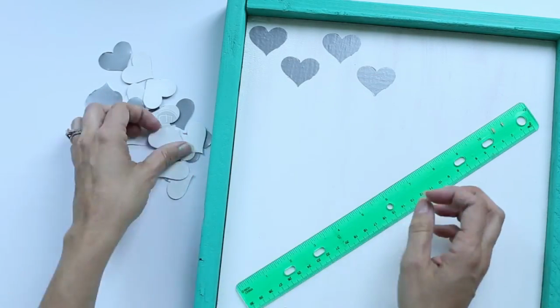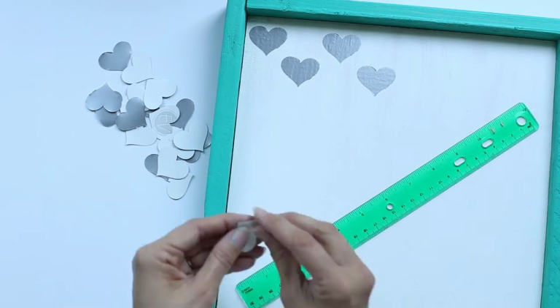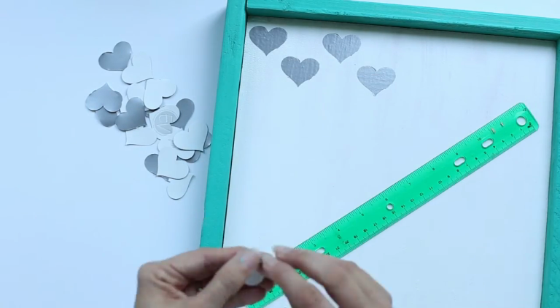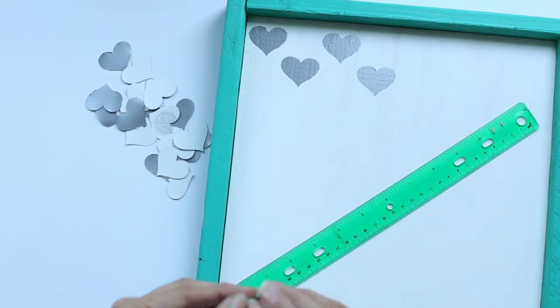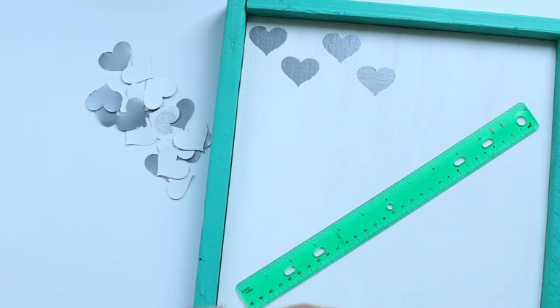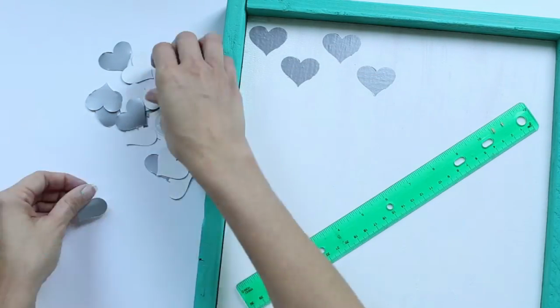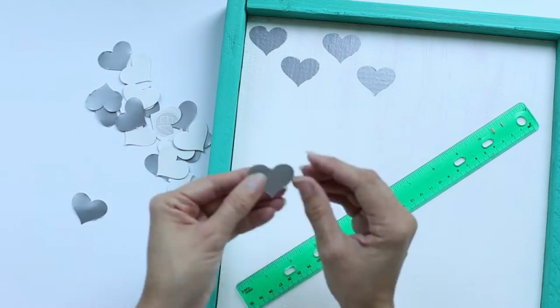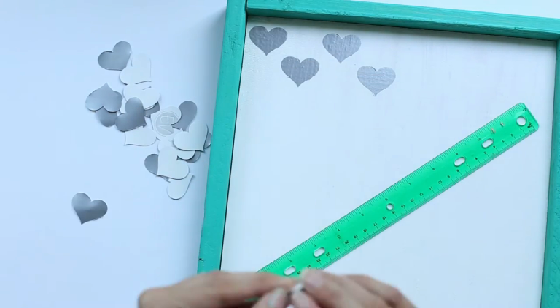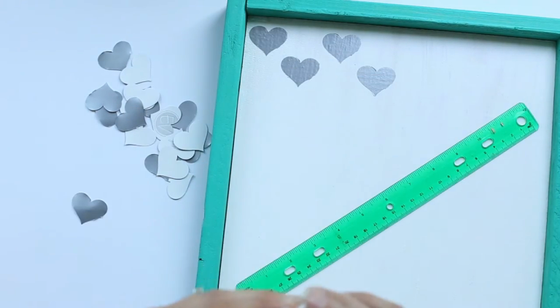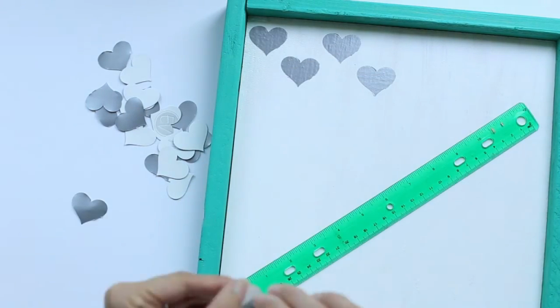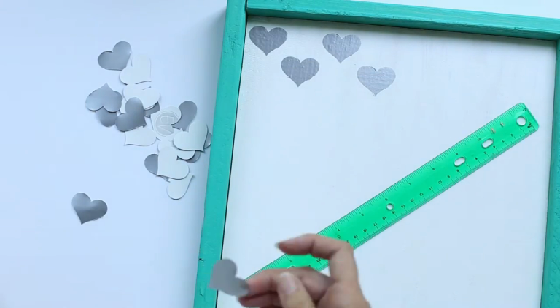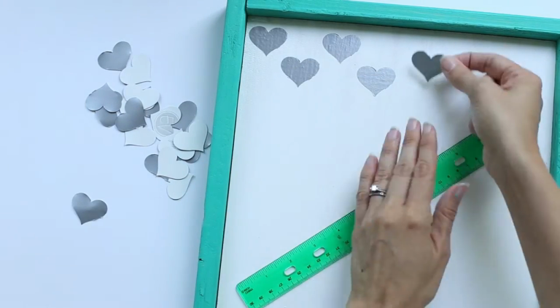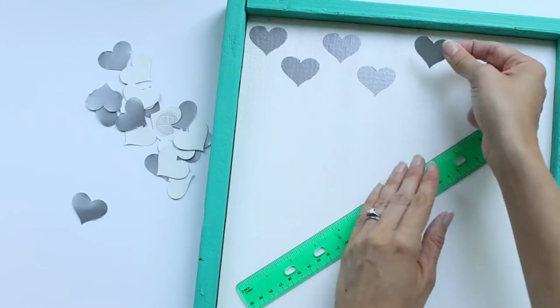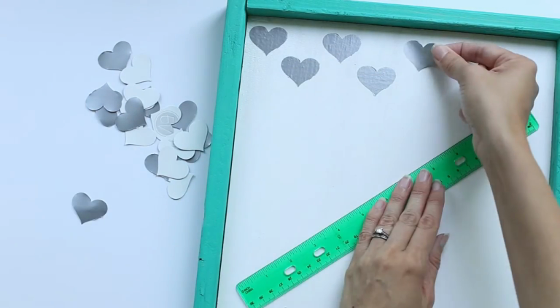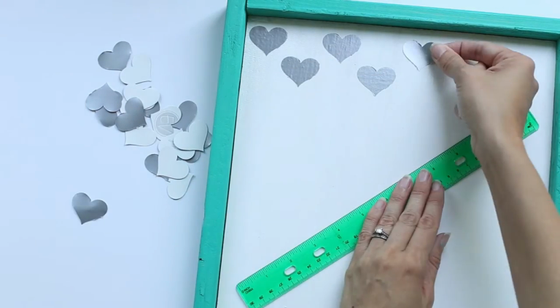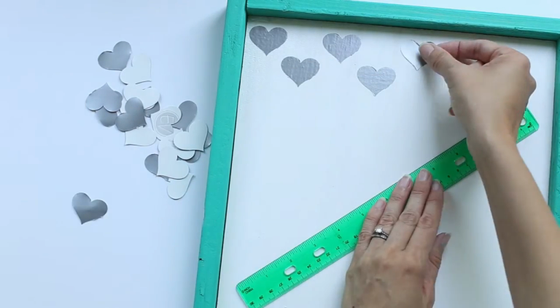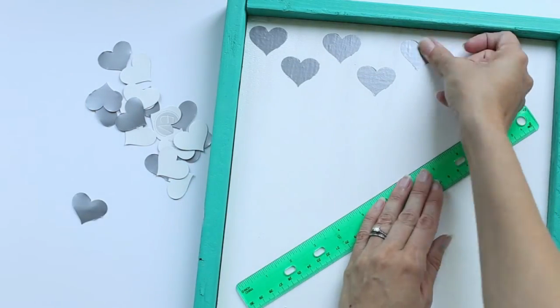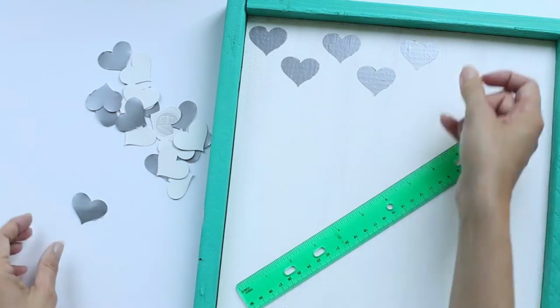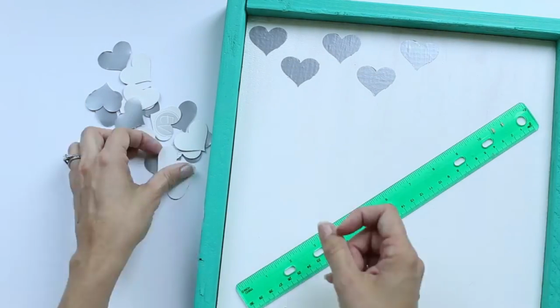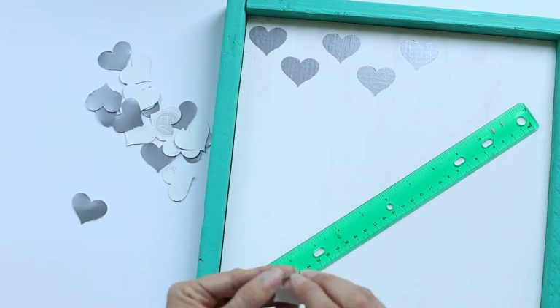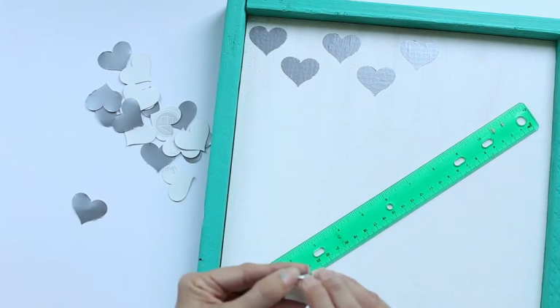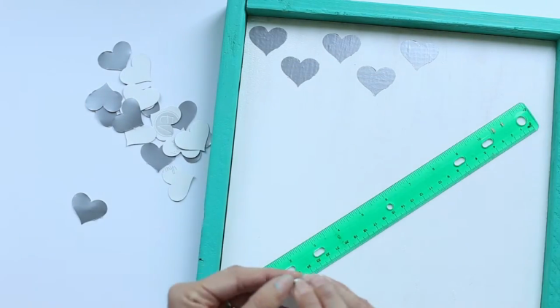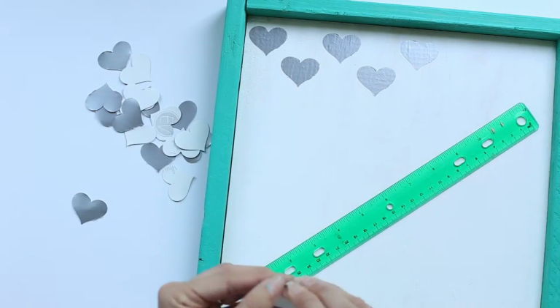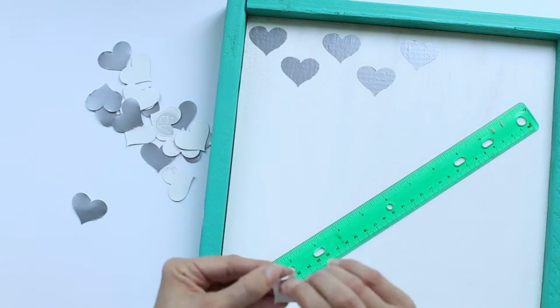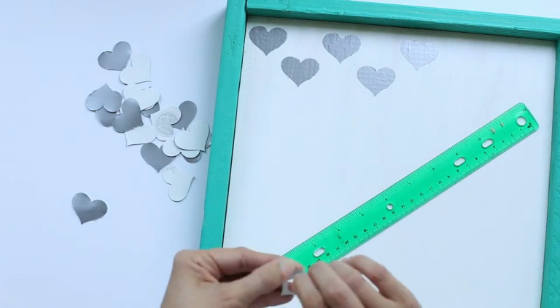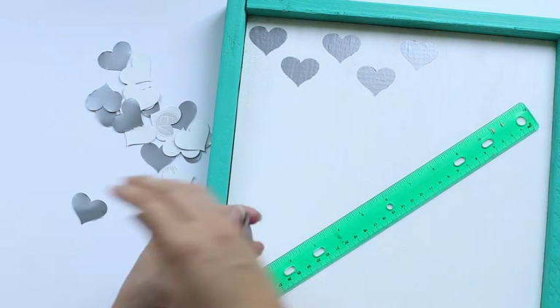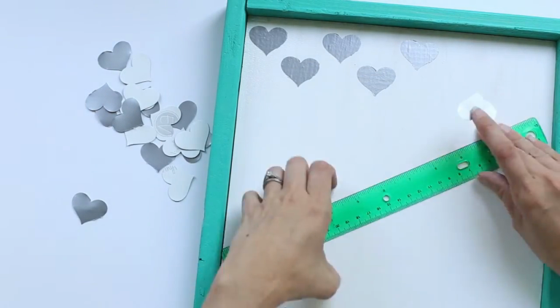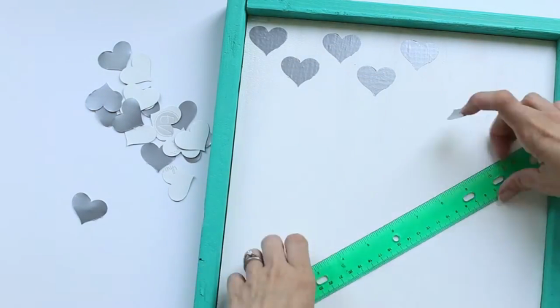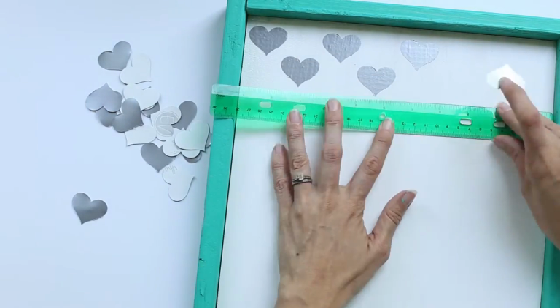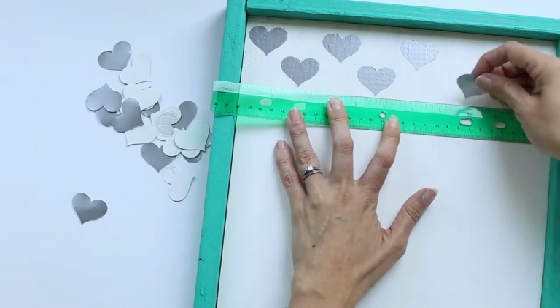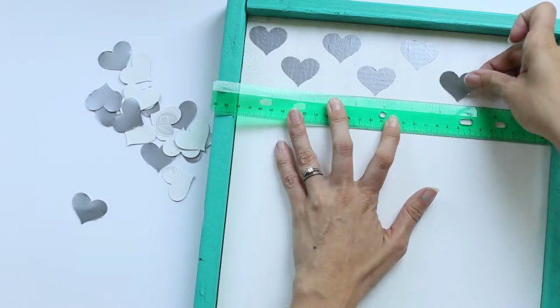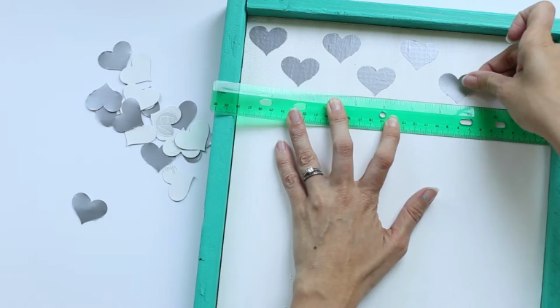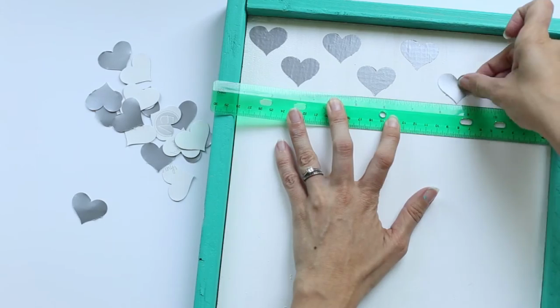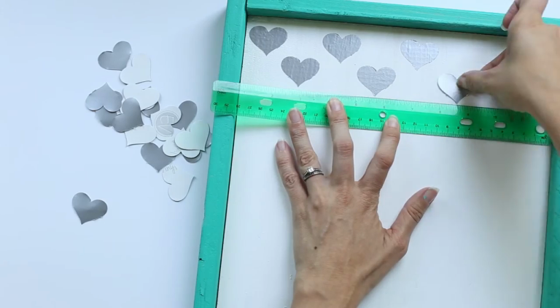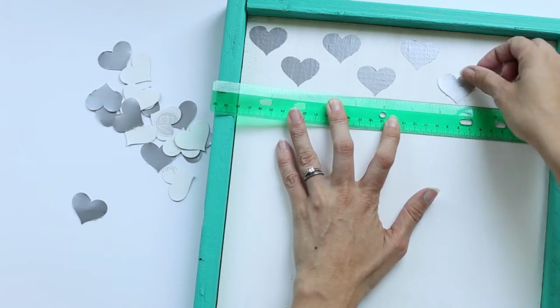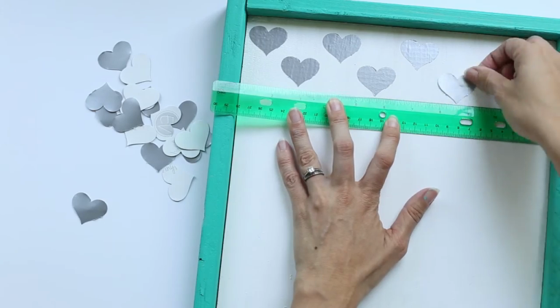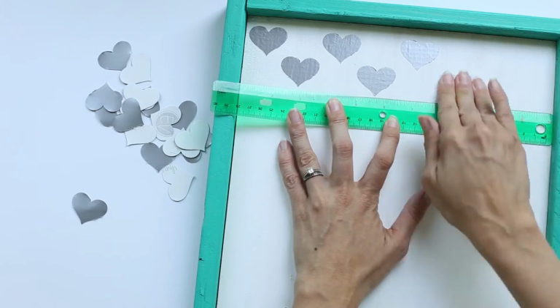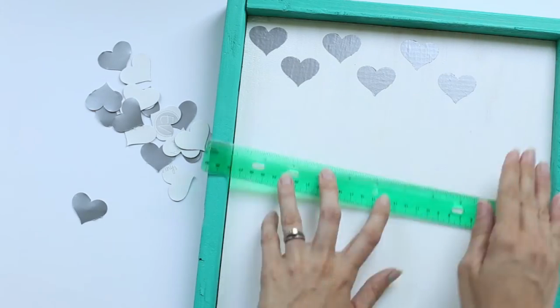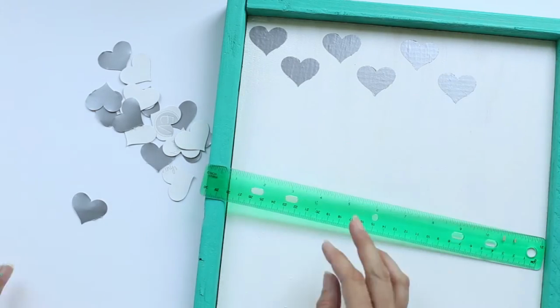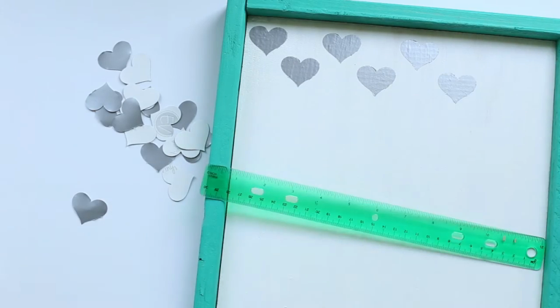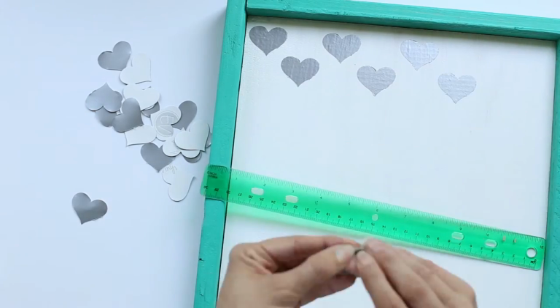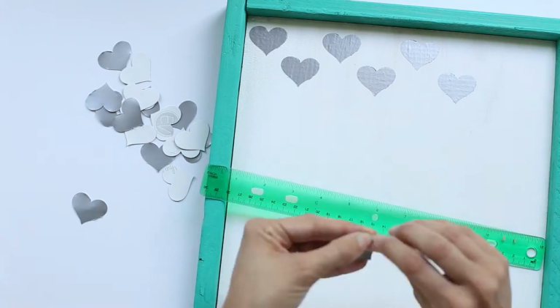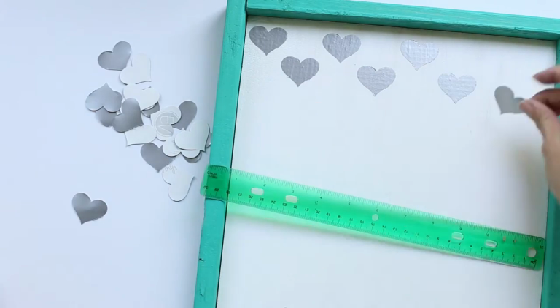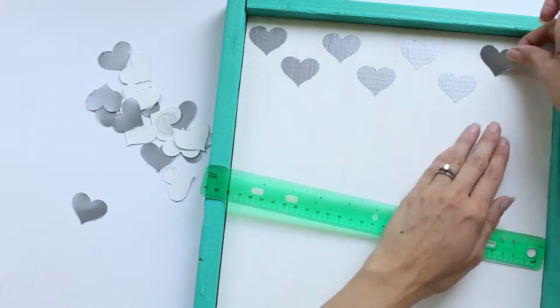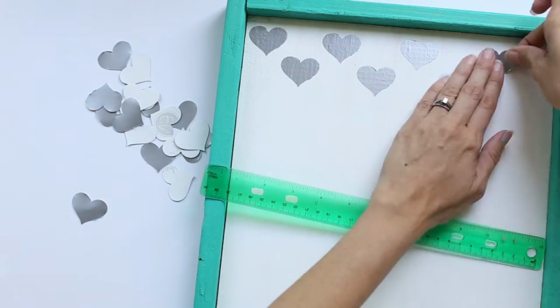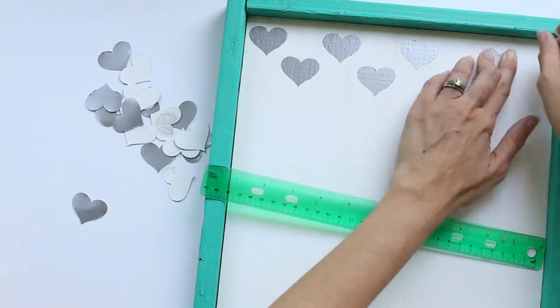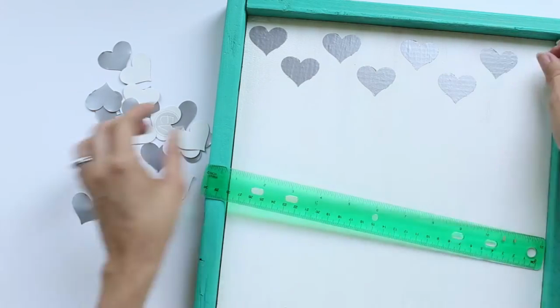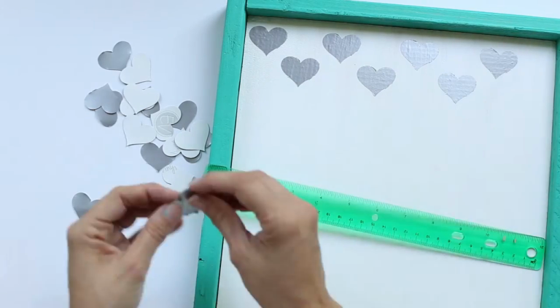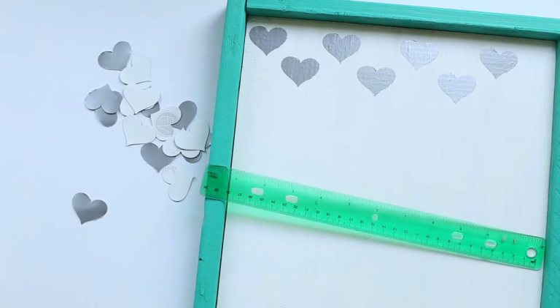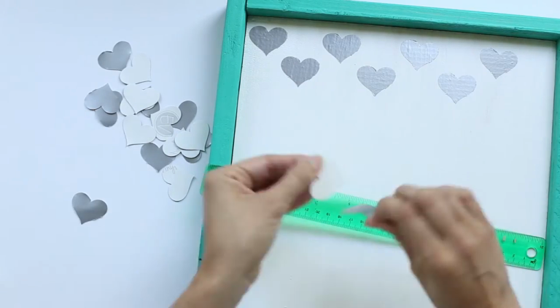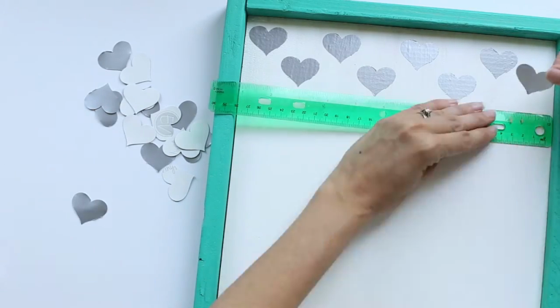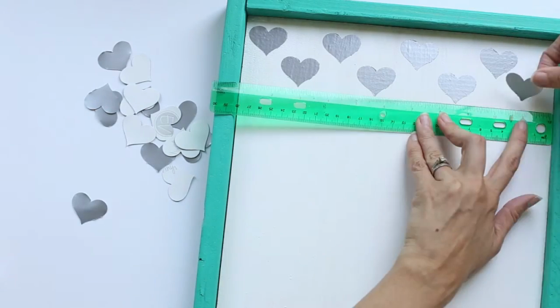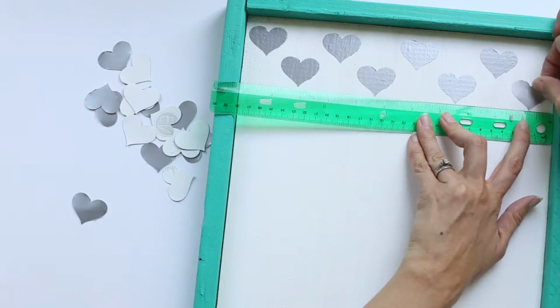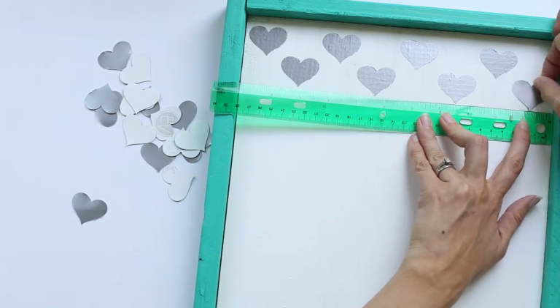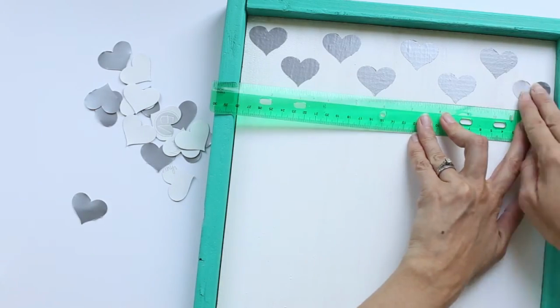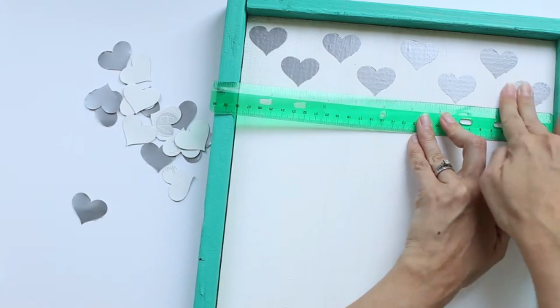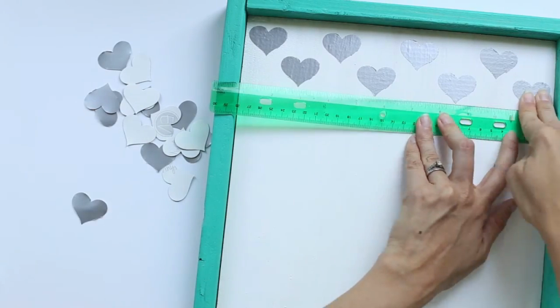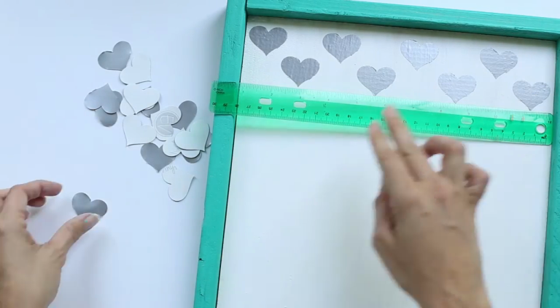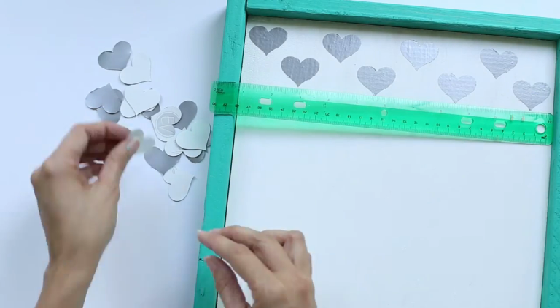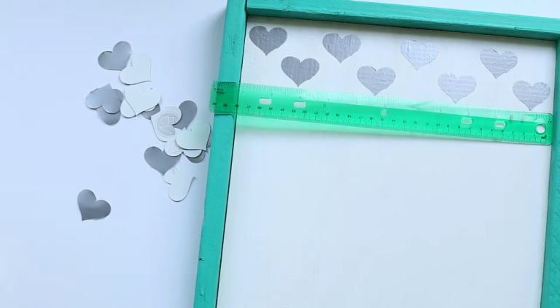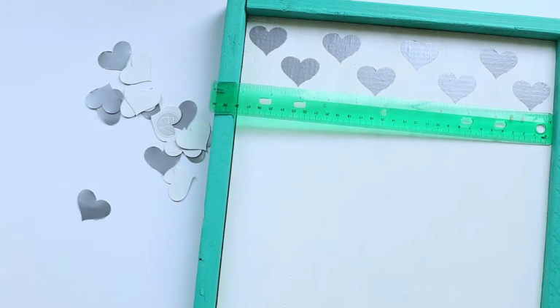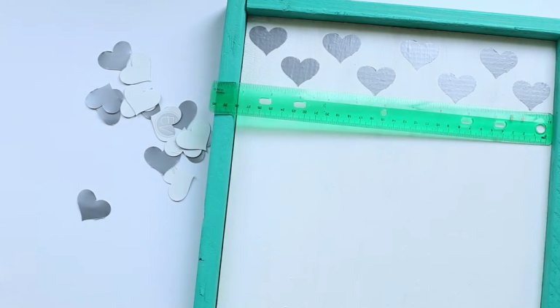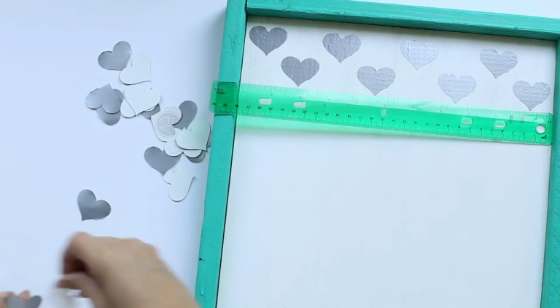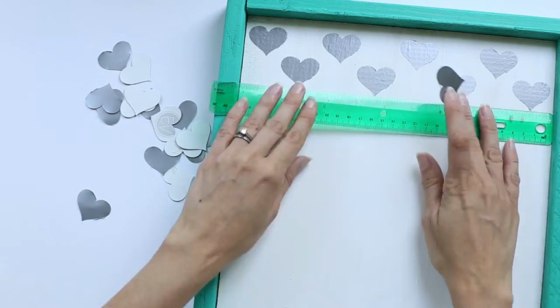Then when you place them on your project, you're just going to peel off the paper backing just like a sticker and place them where you'd like them to go.